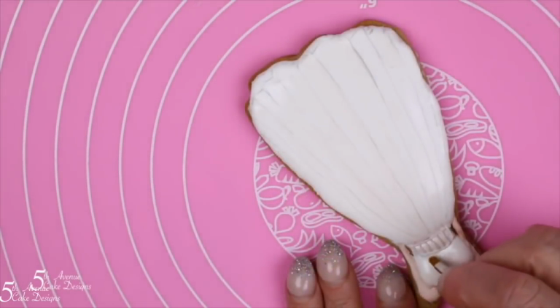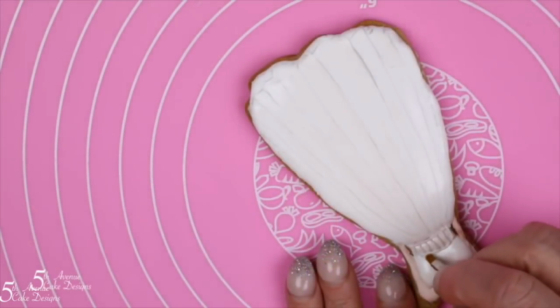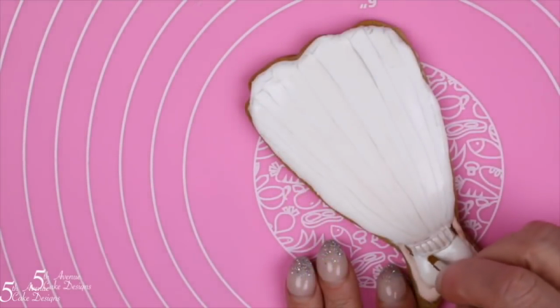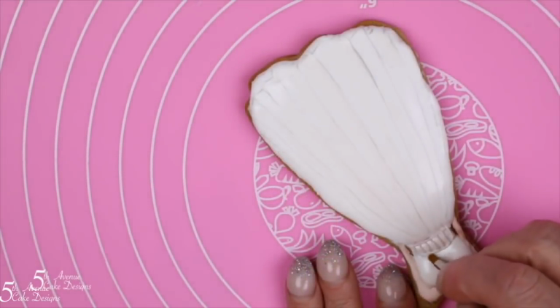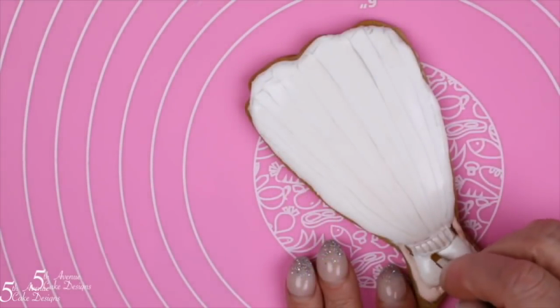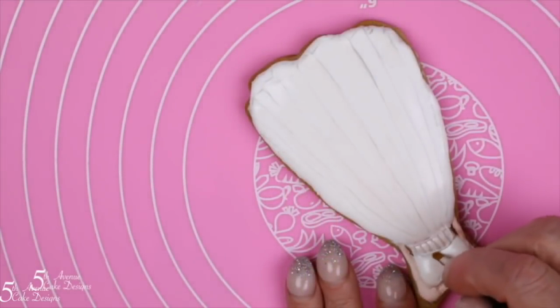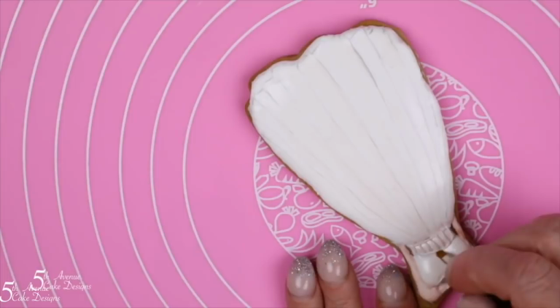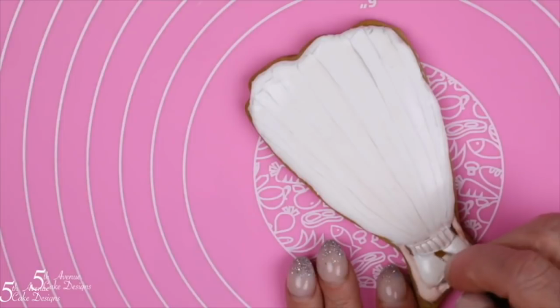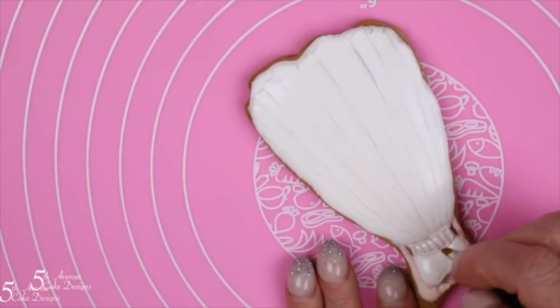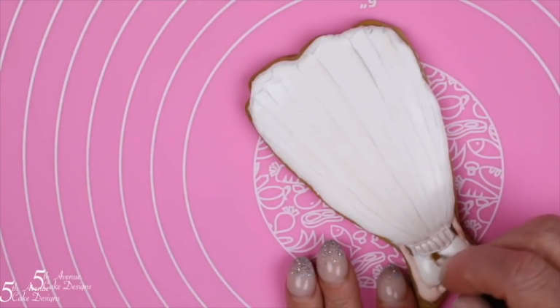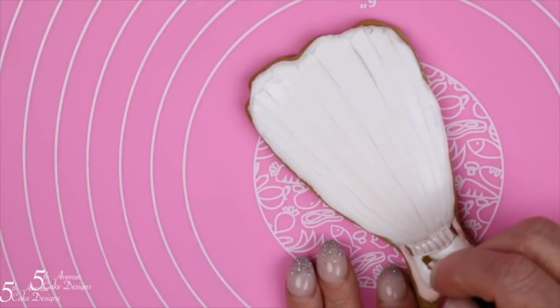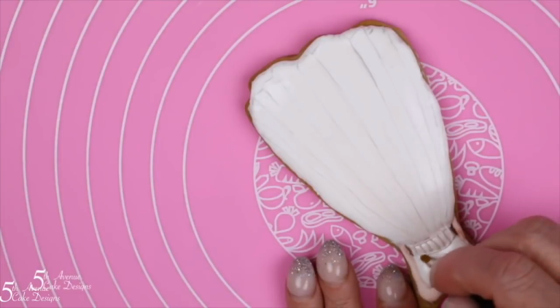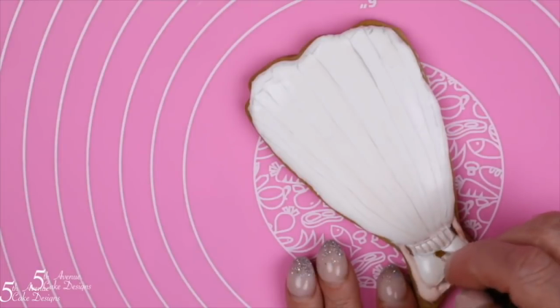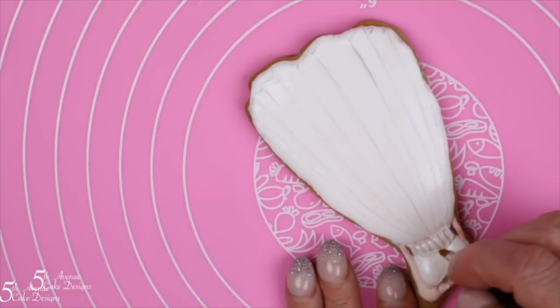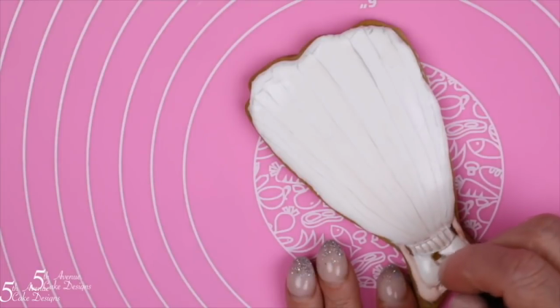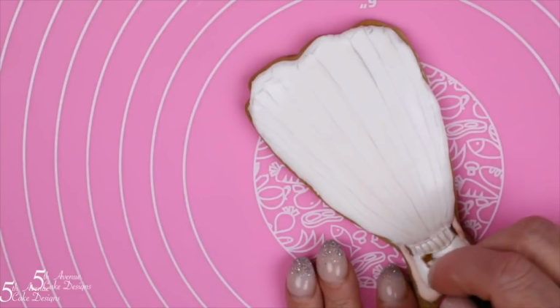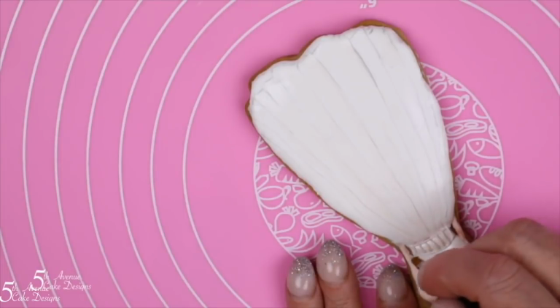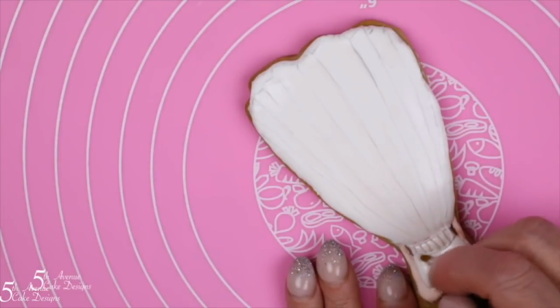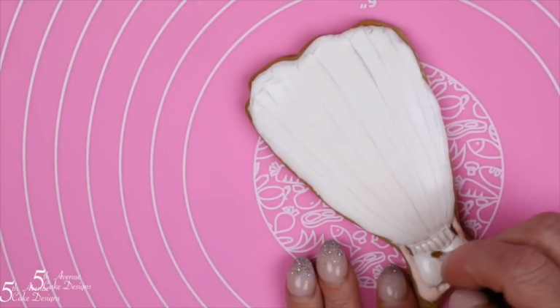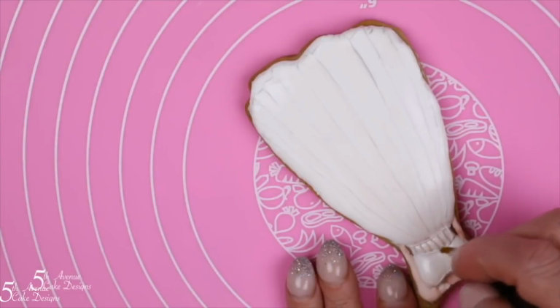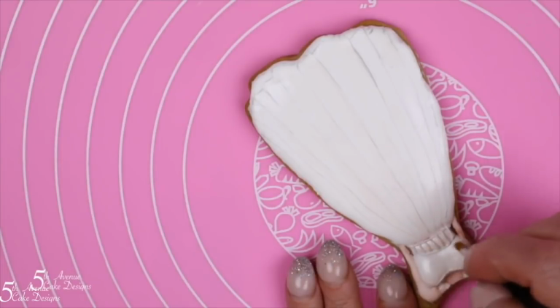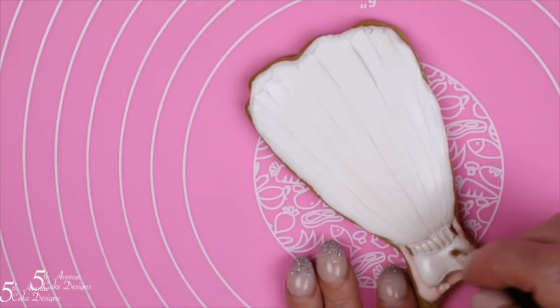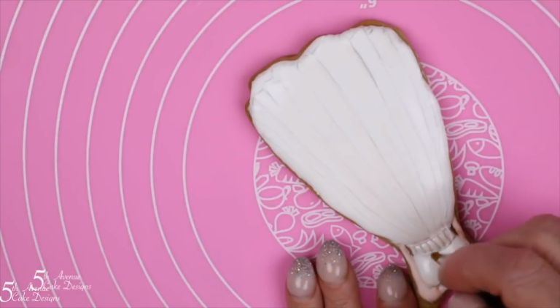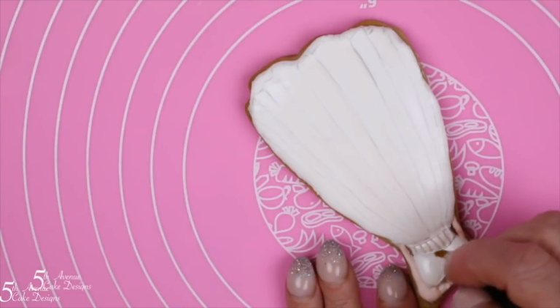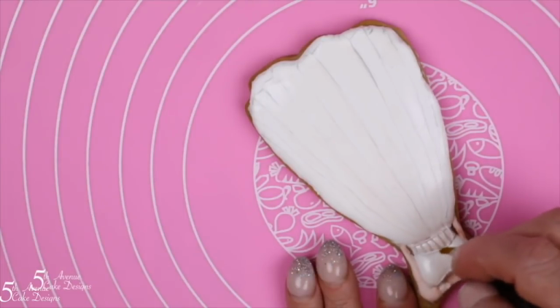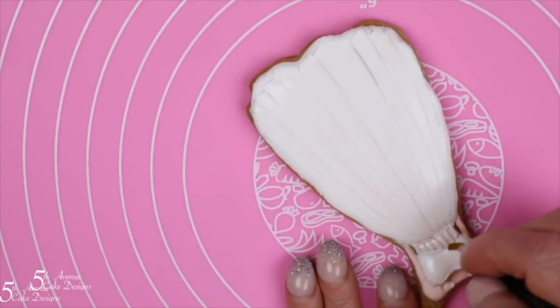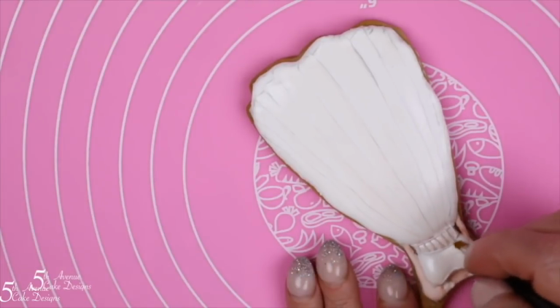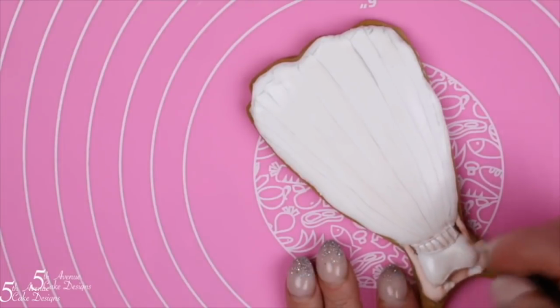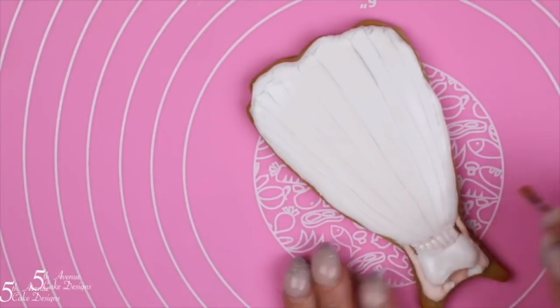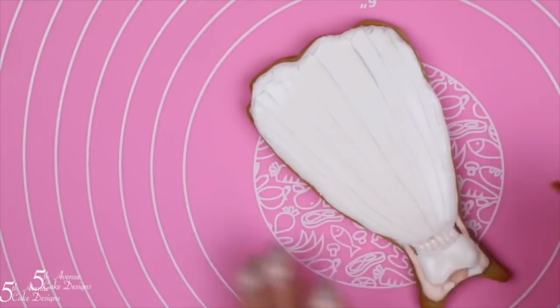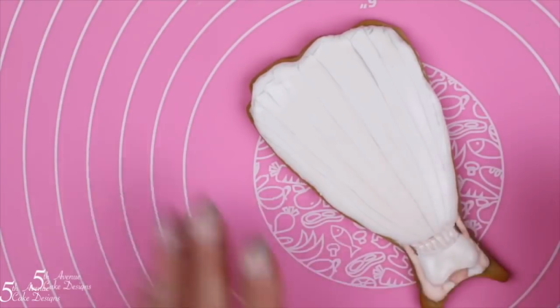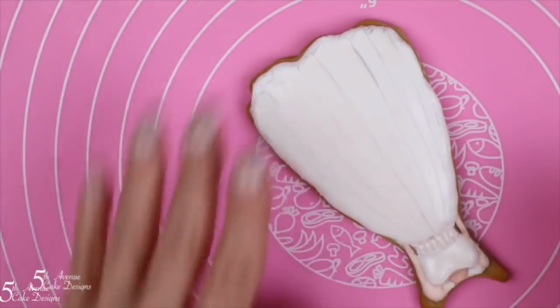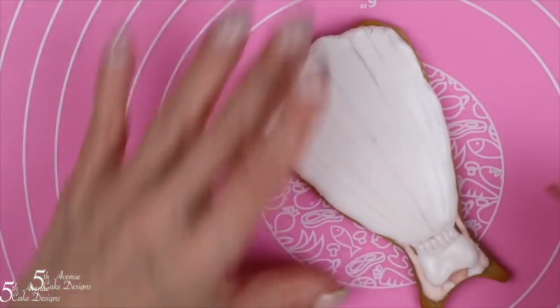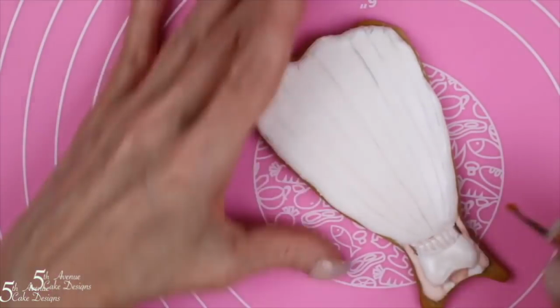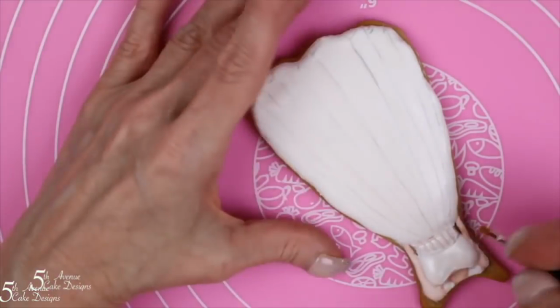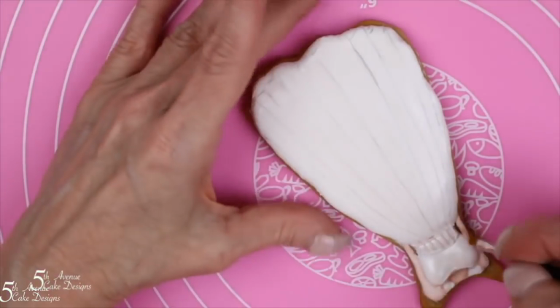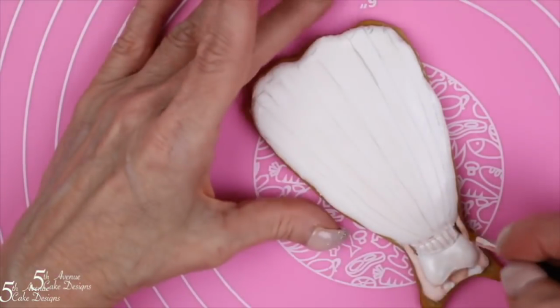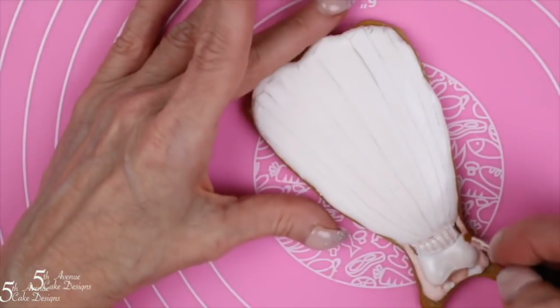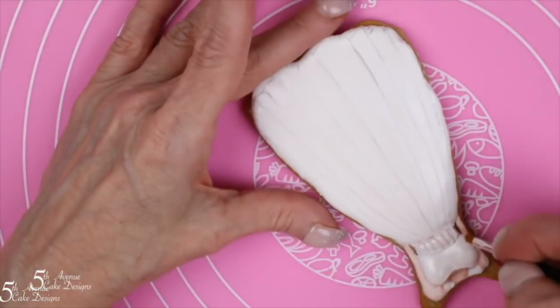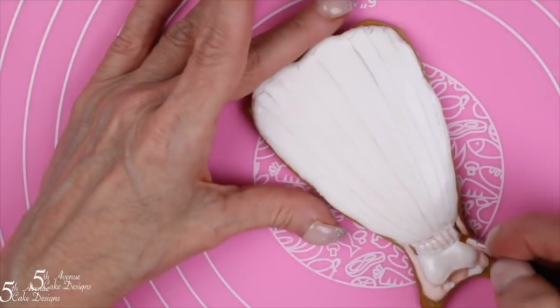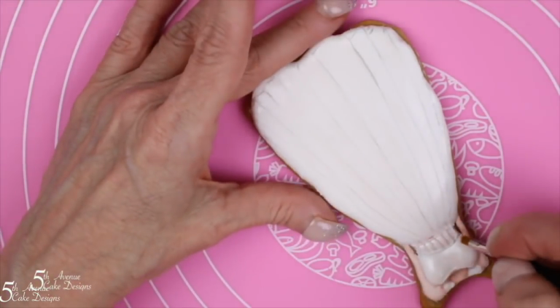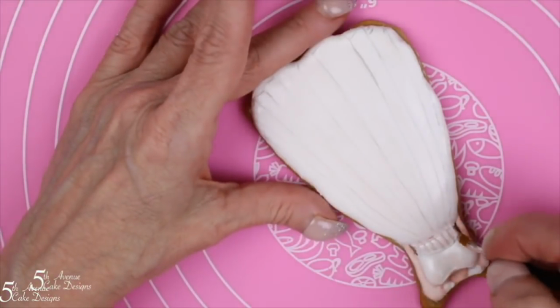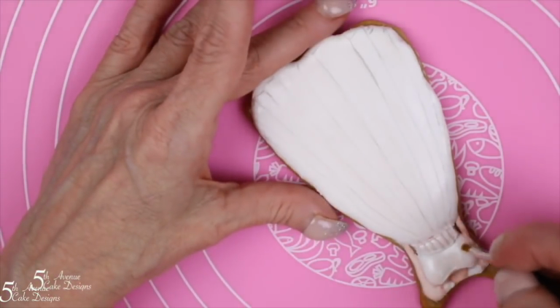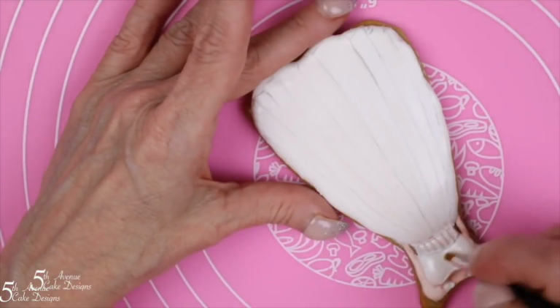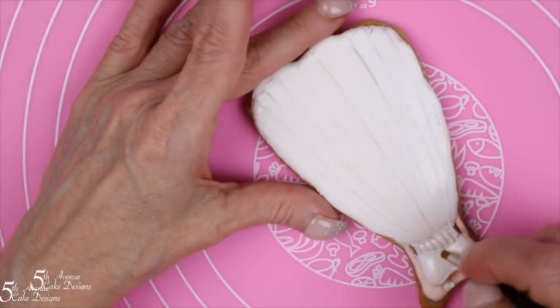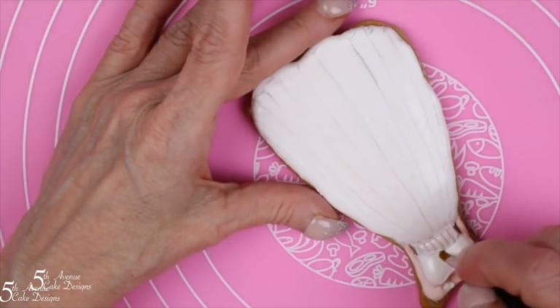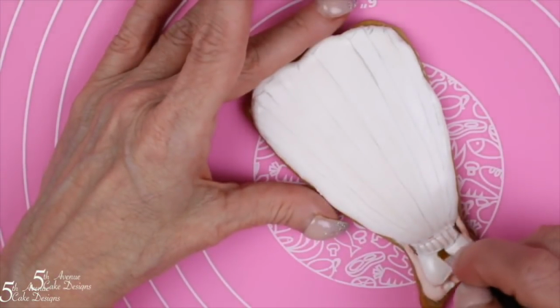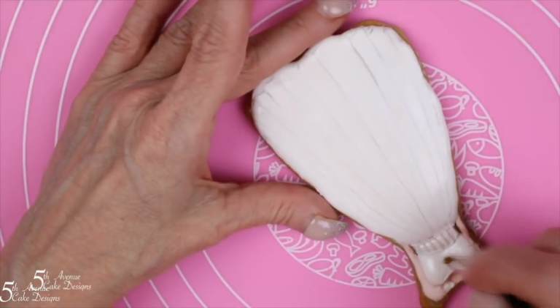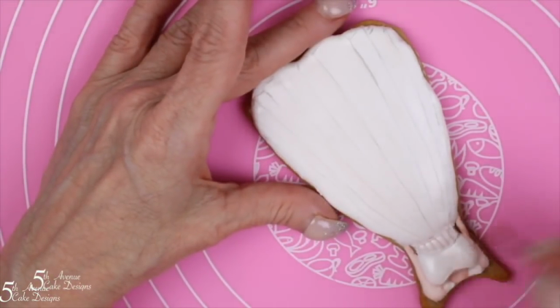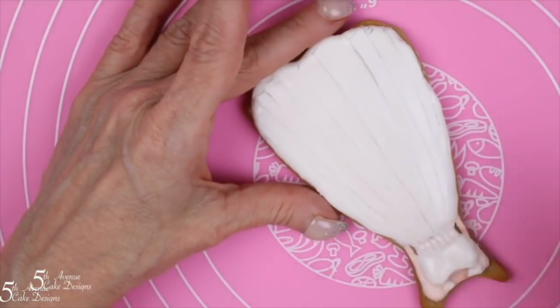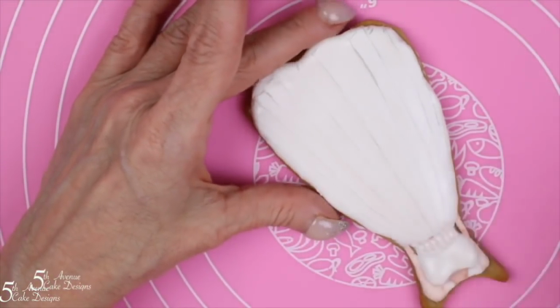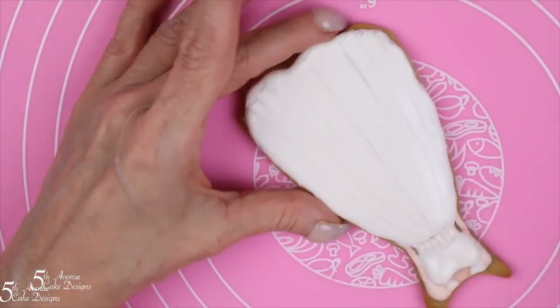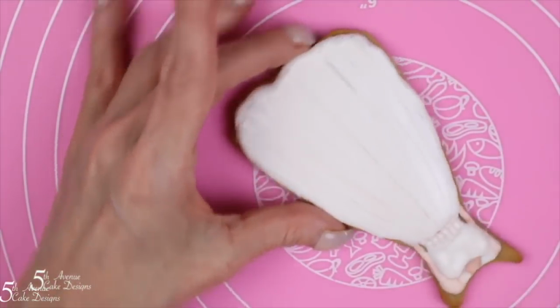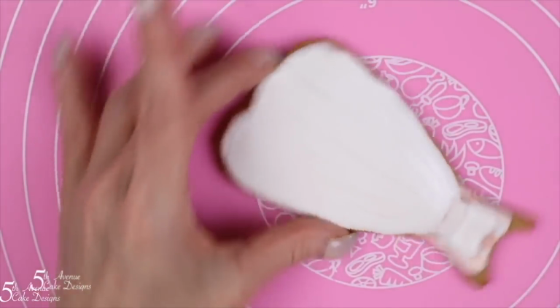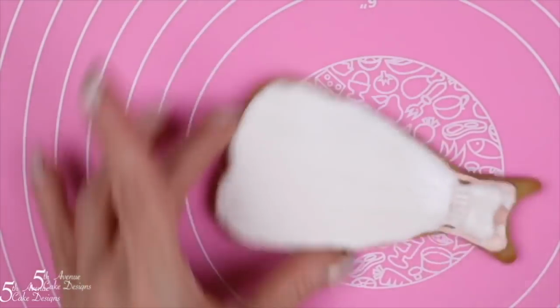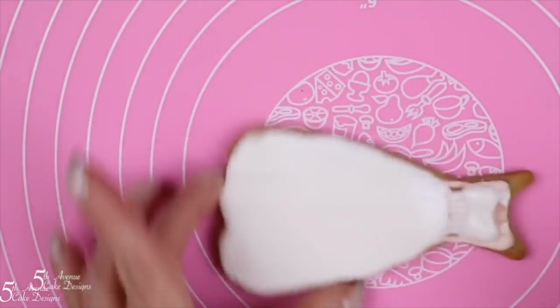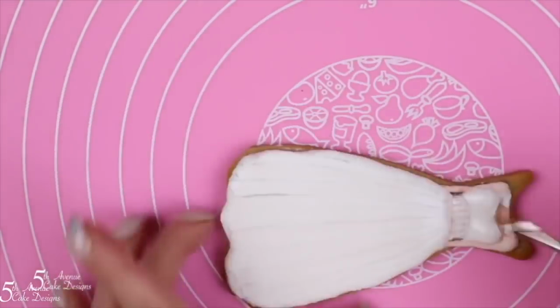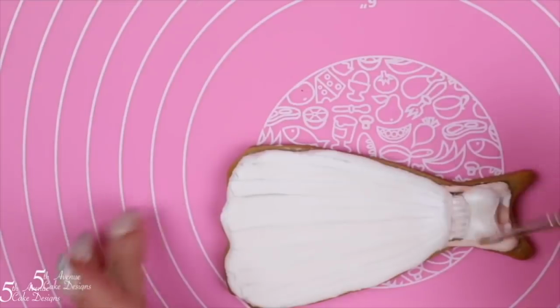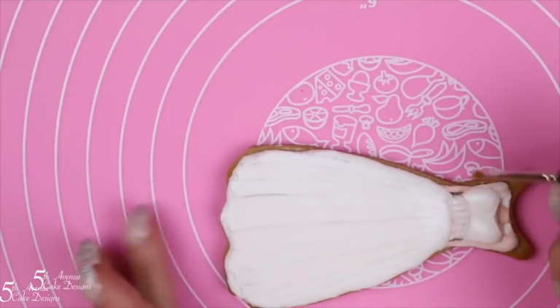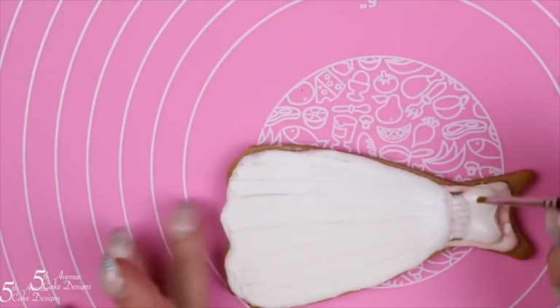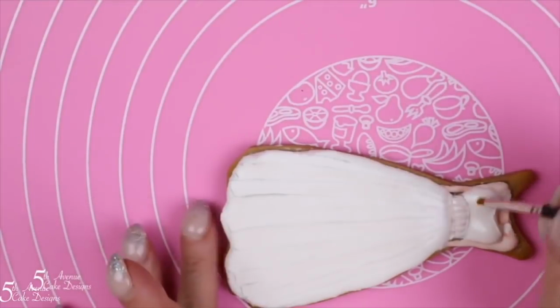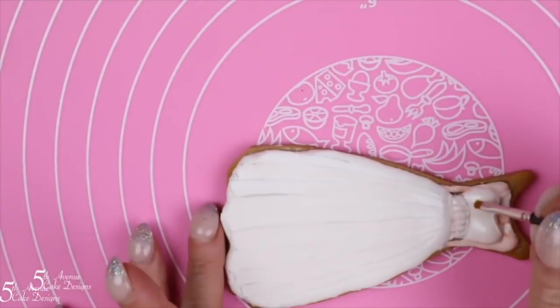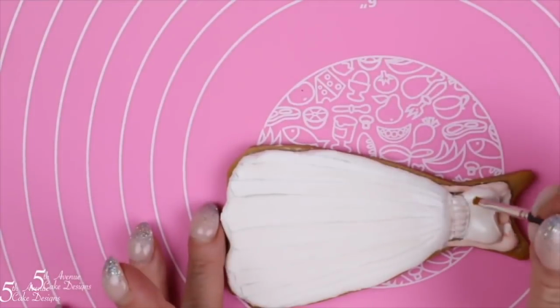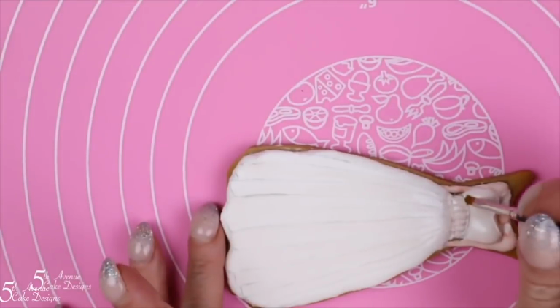Paint in between the intersection of the top portion of the waist and the bodice of the dress with a light gray shade.